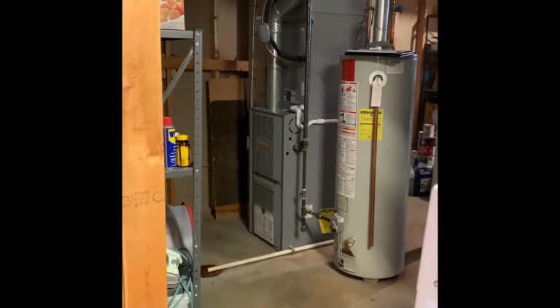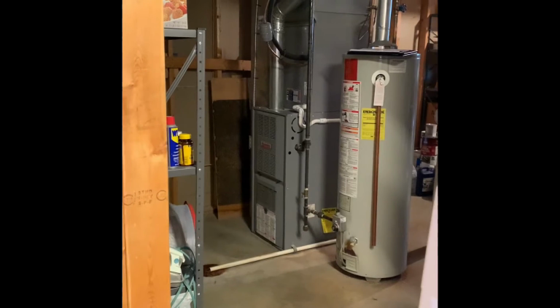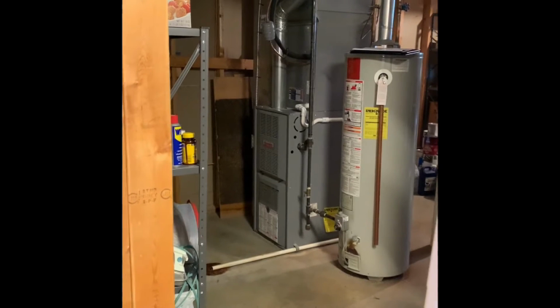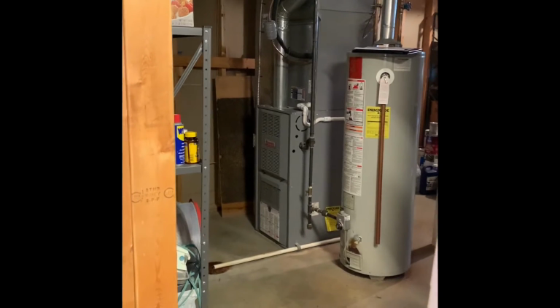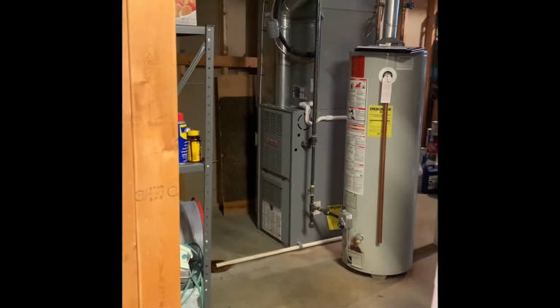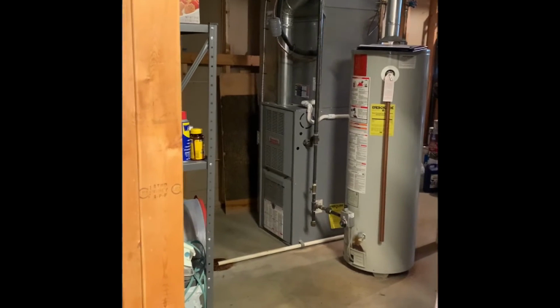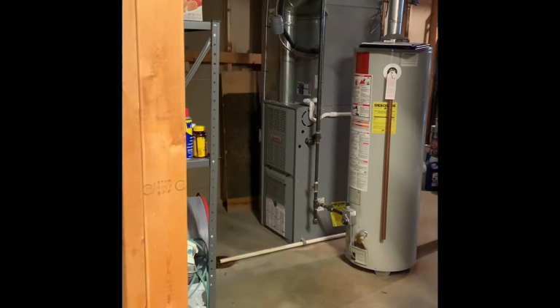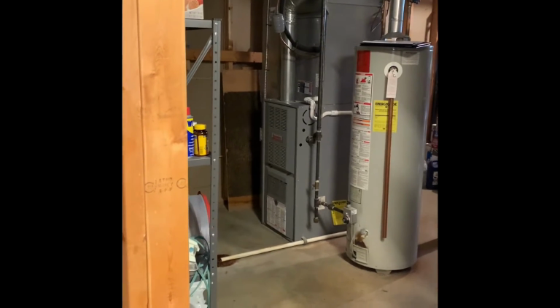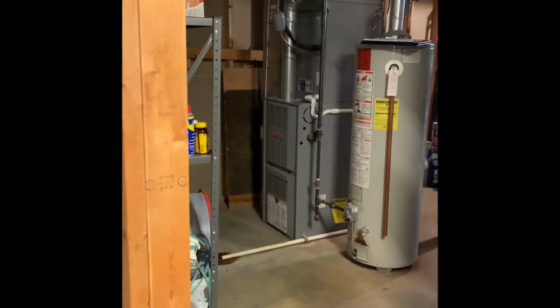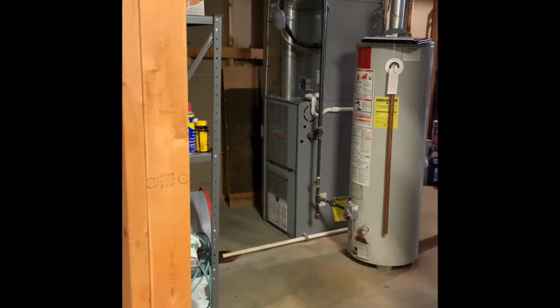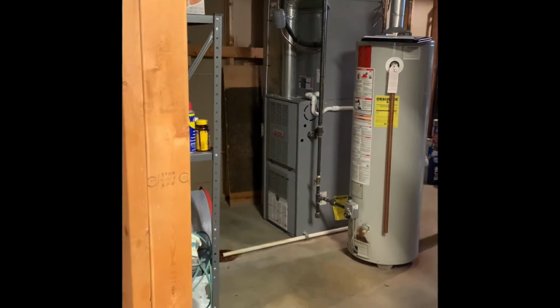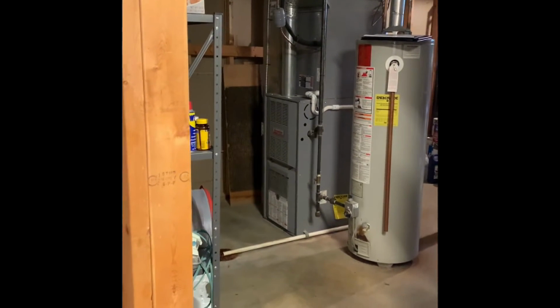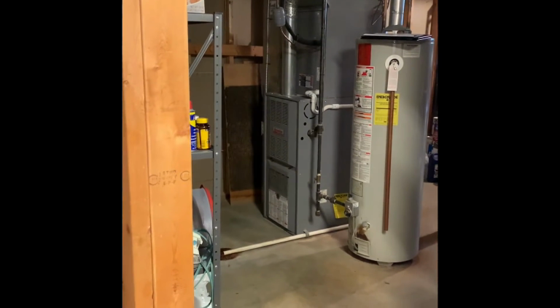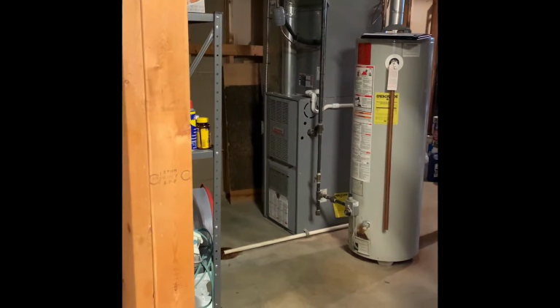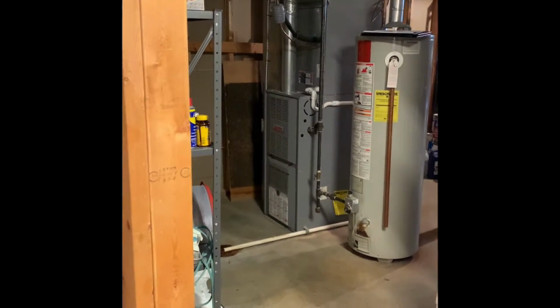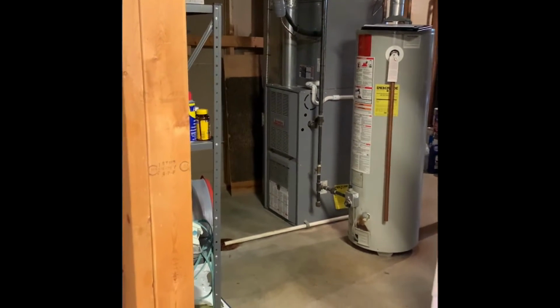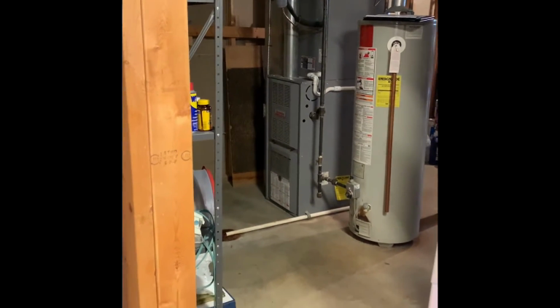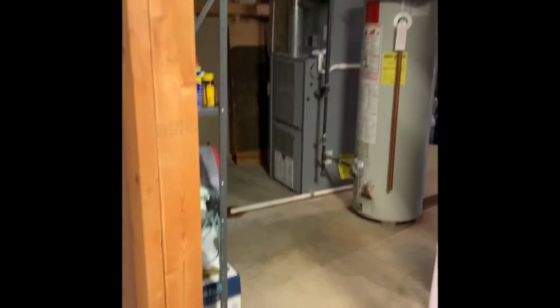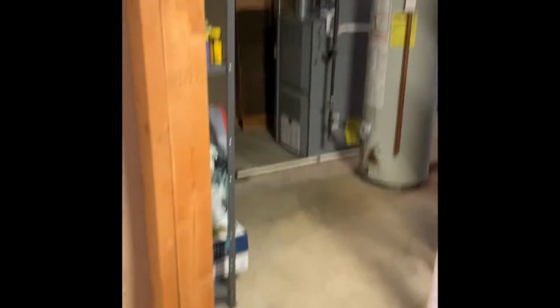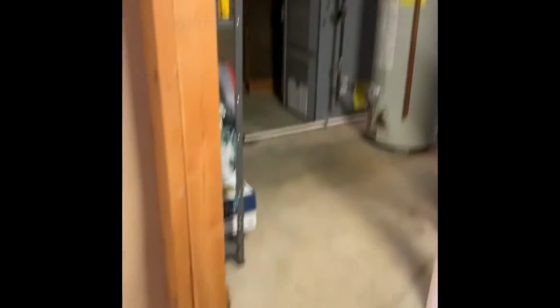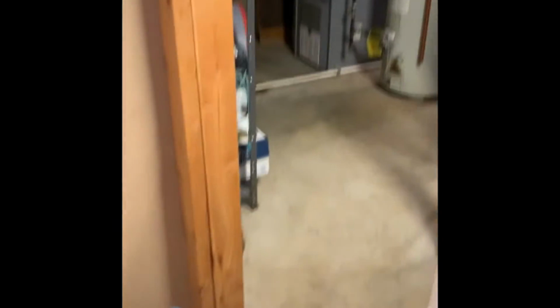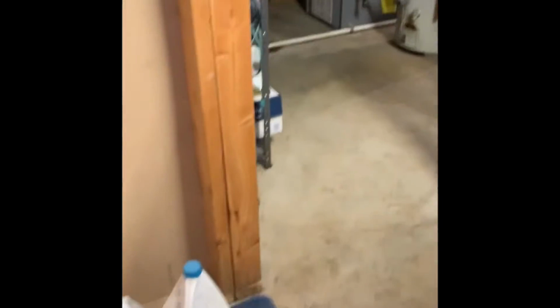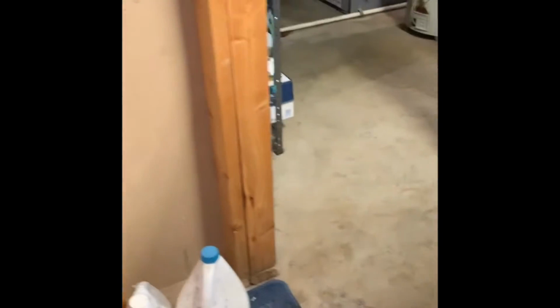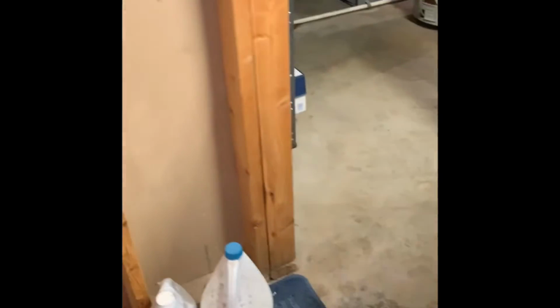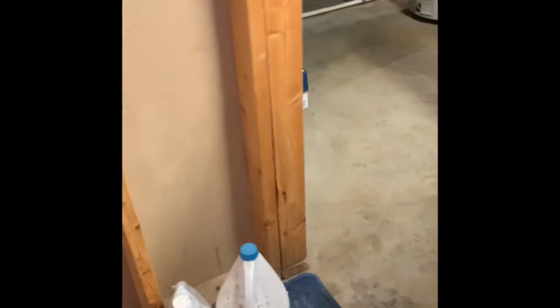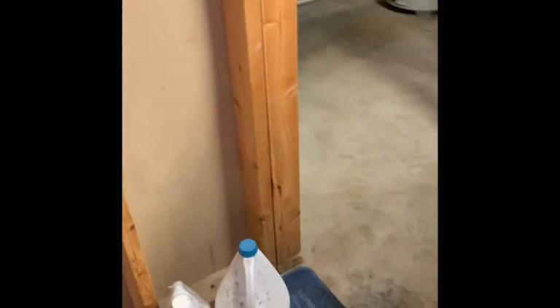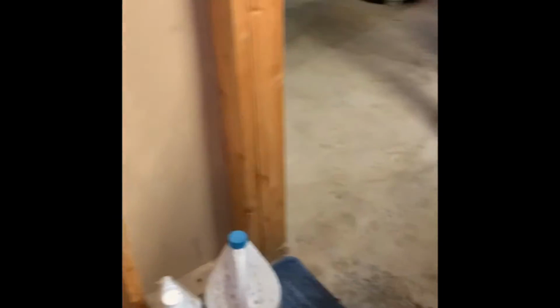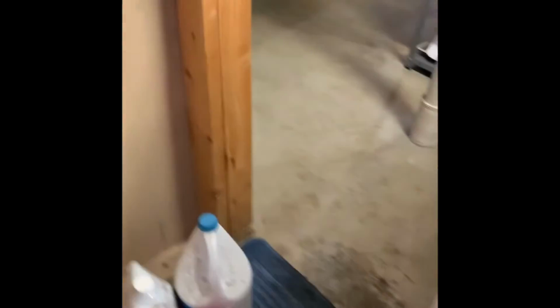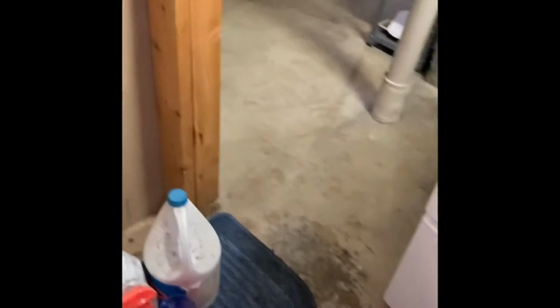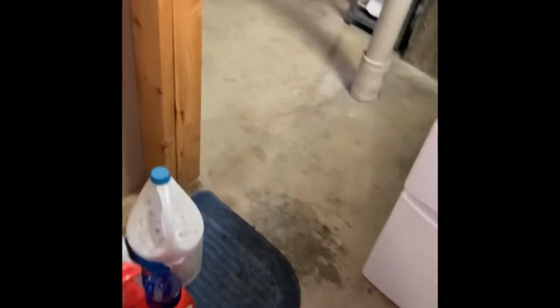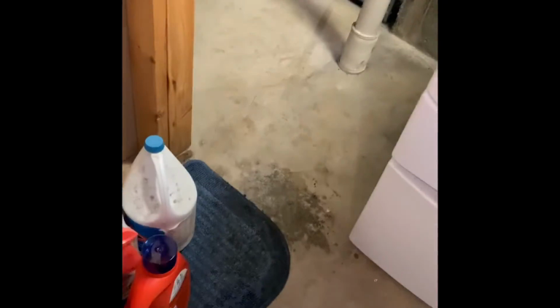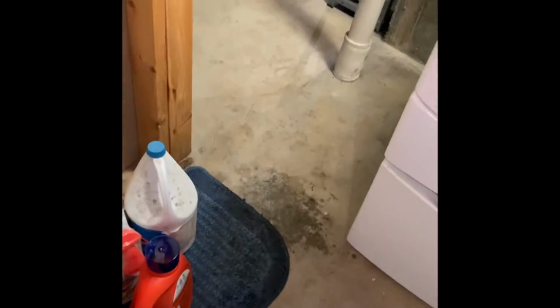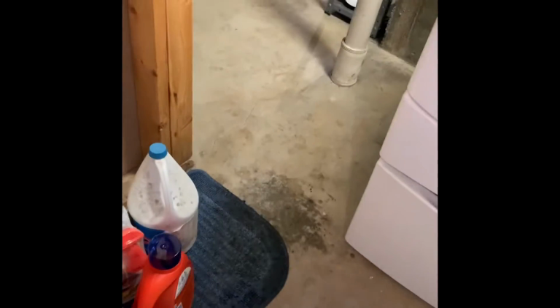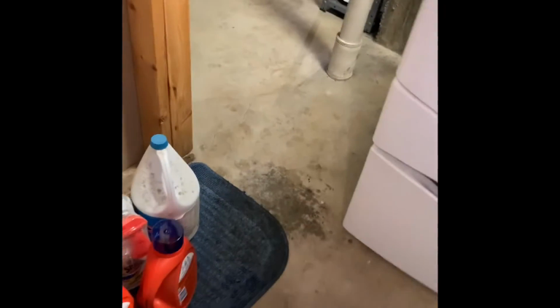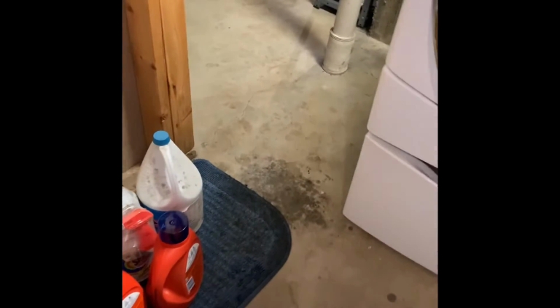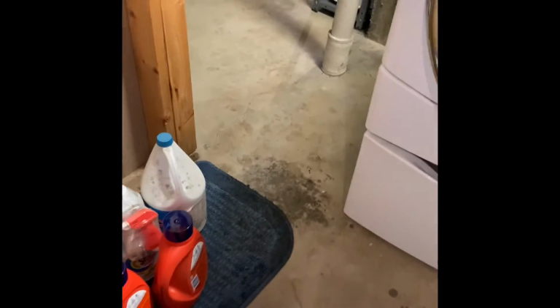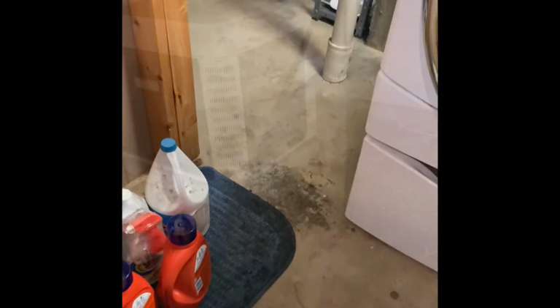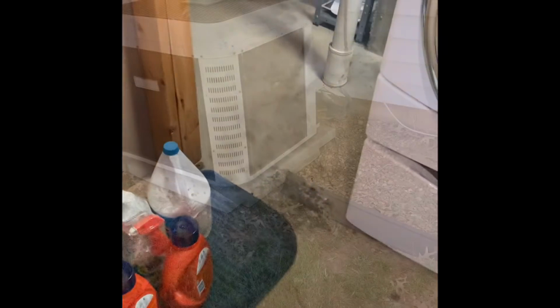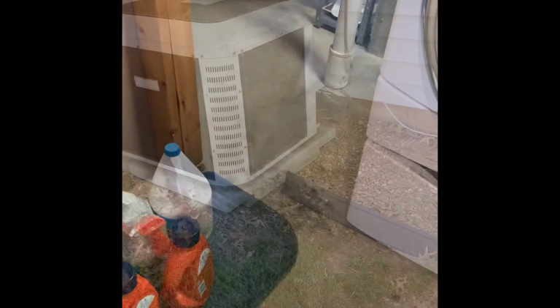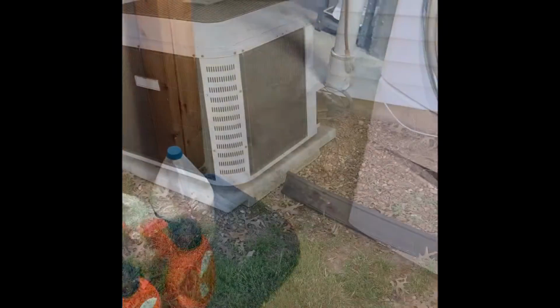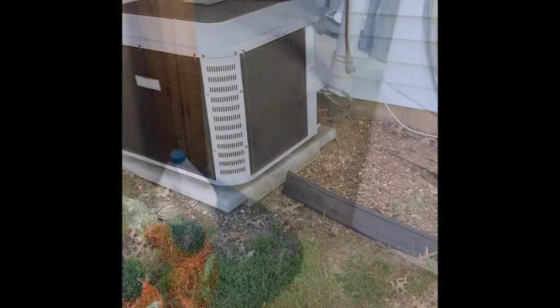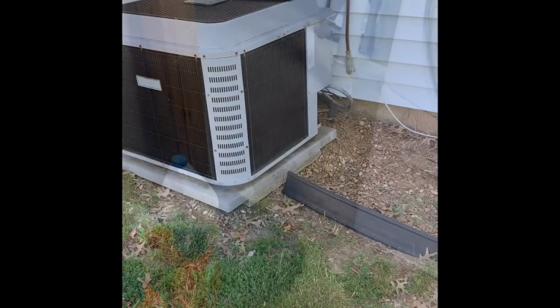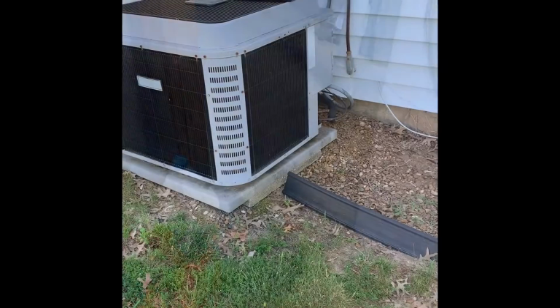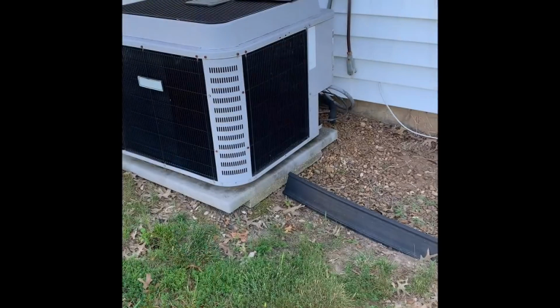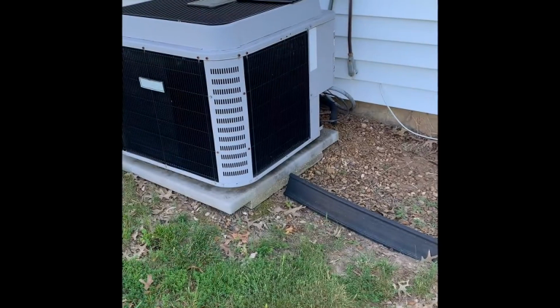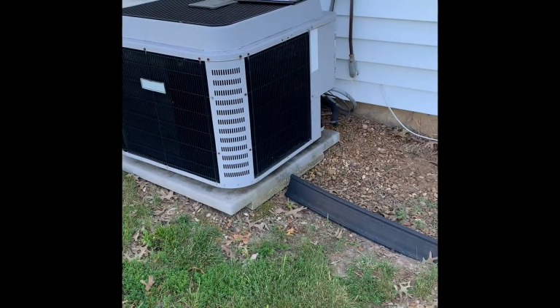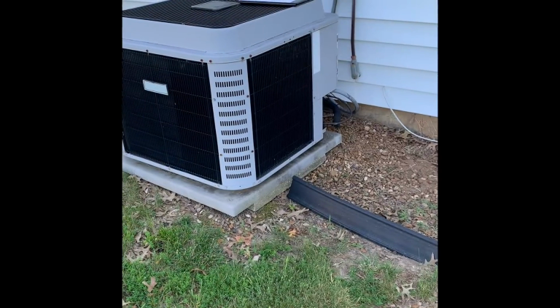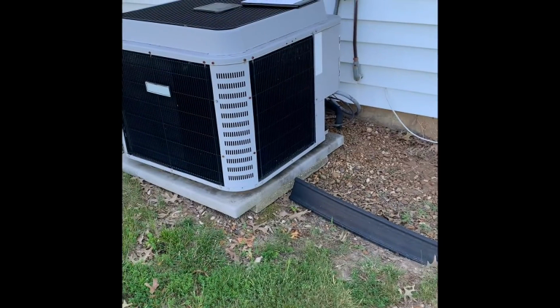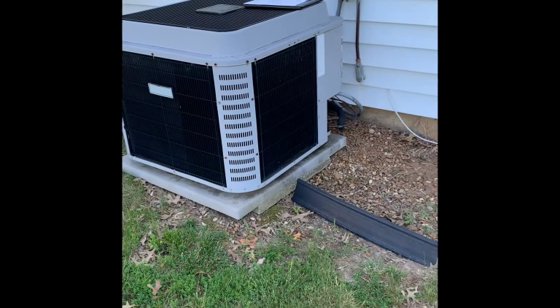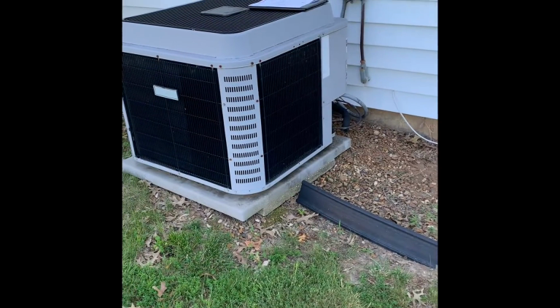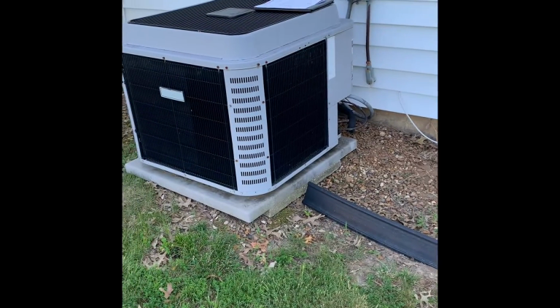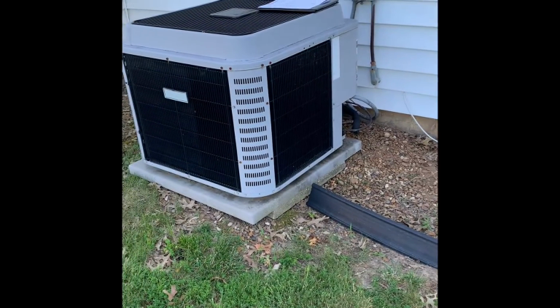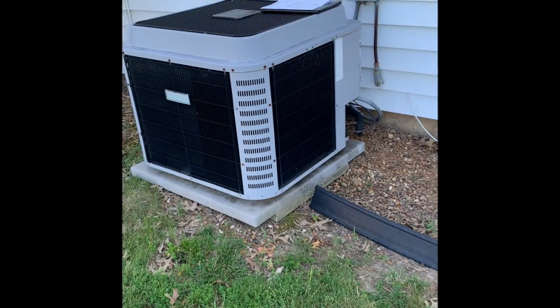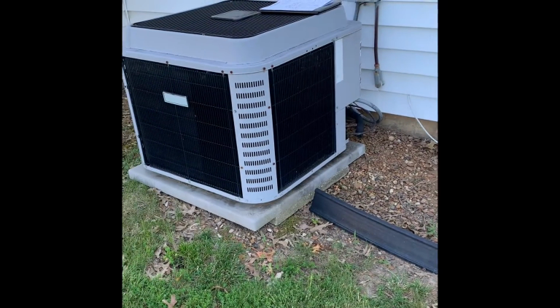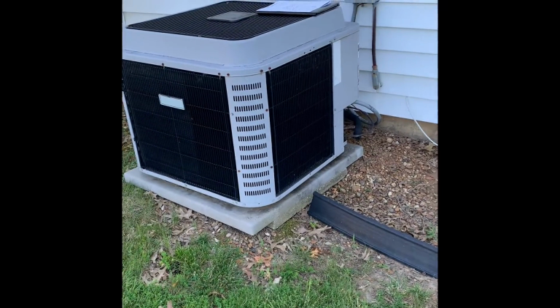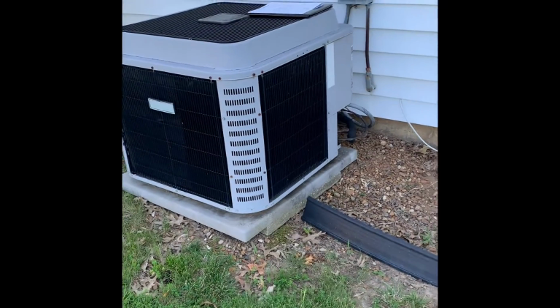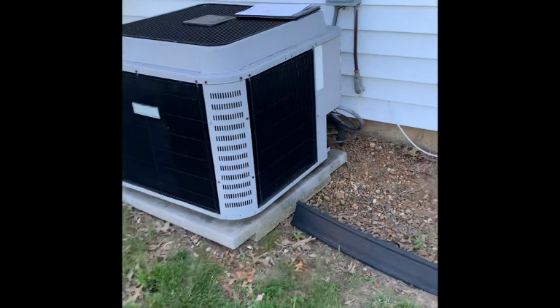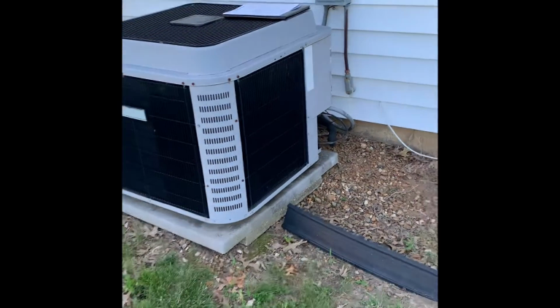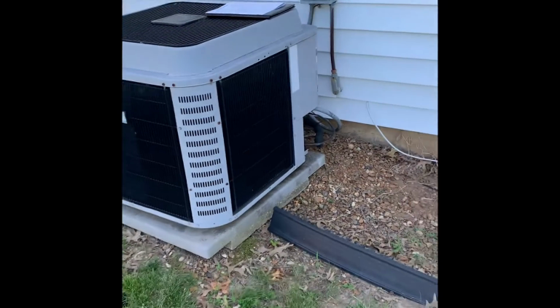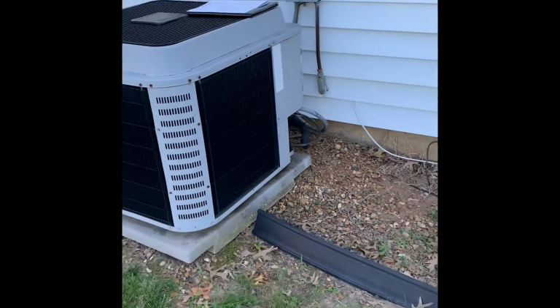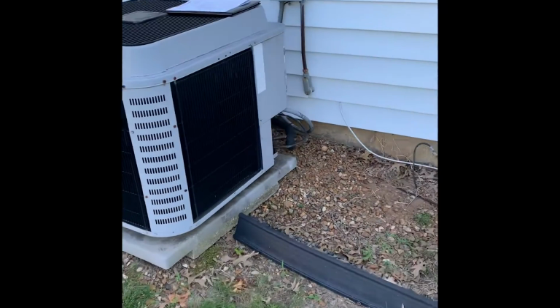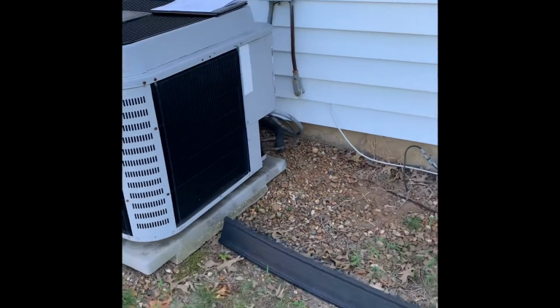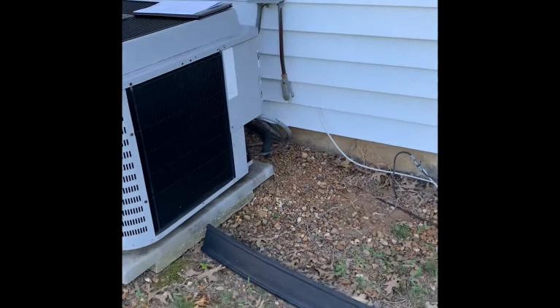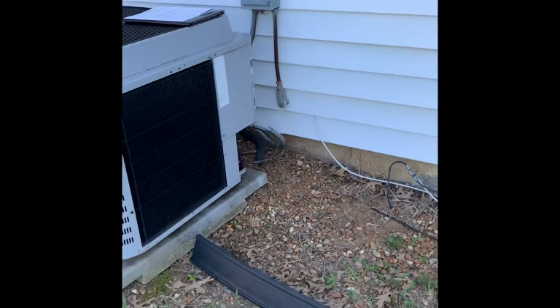We'd need to move the washing machine to get everything in and out — it could be tight. All right, here's the reading outside.